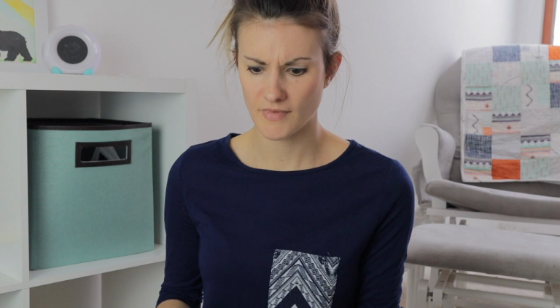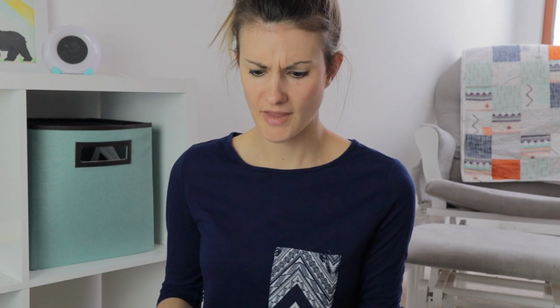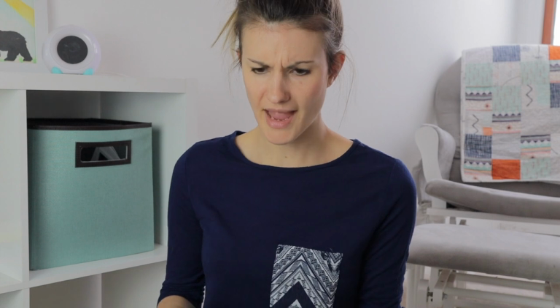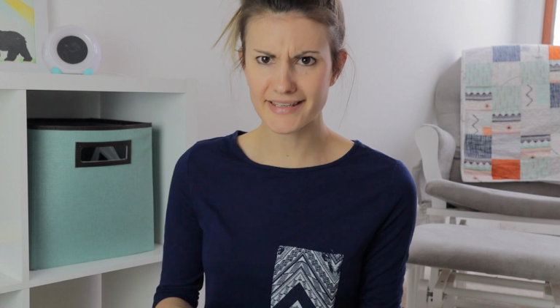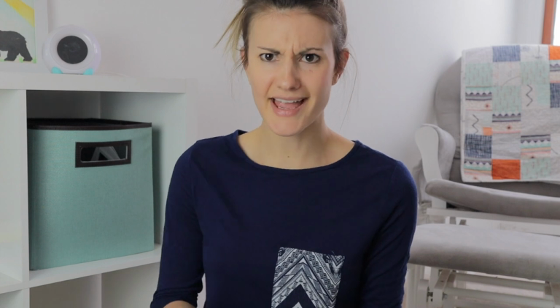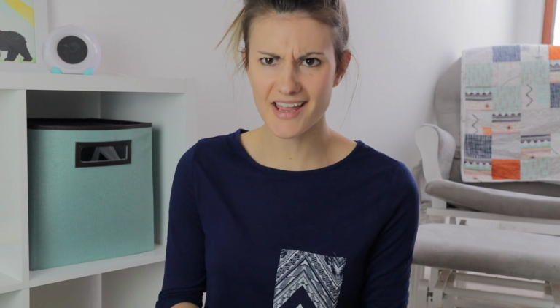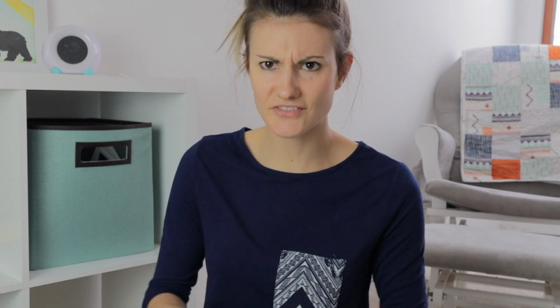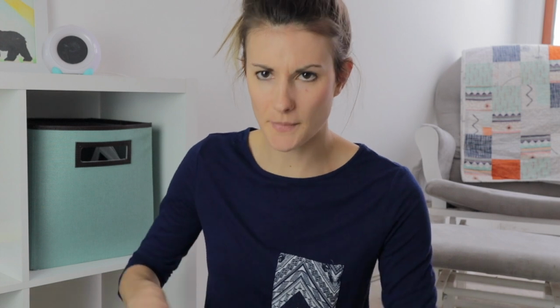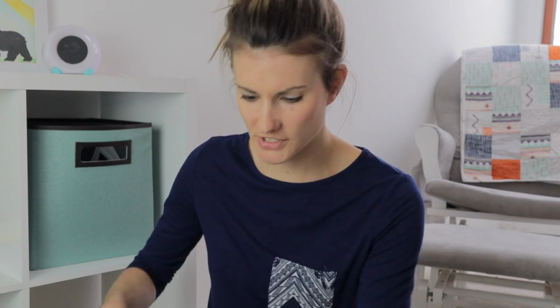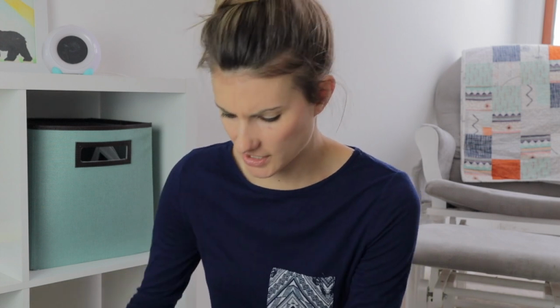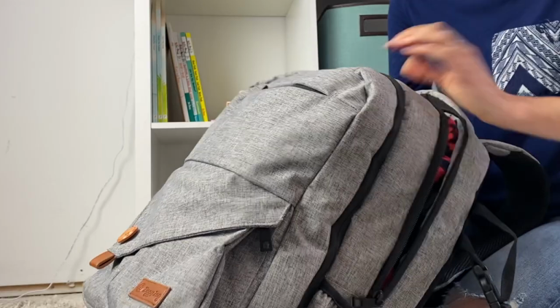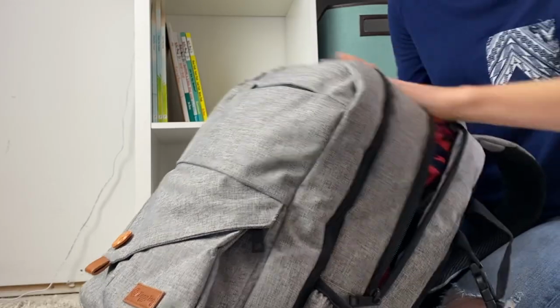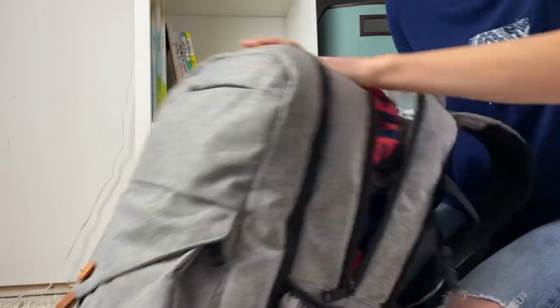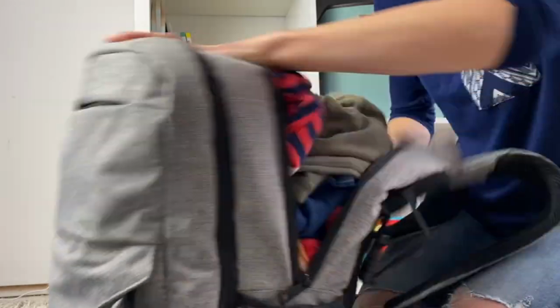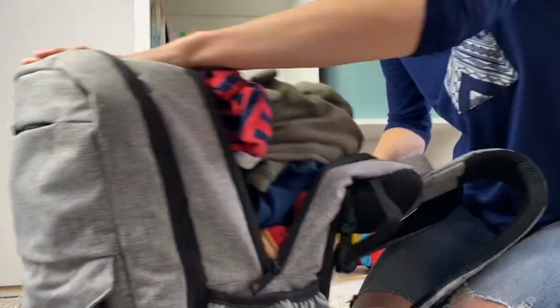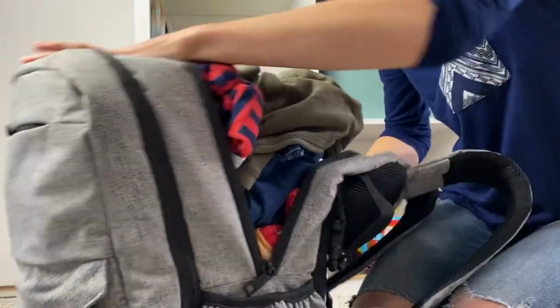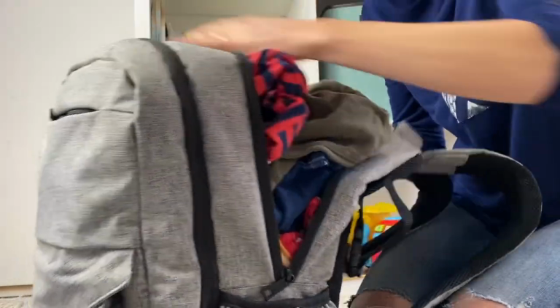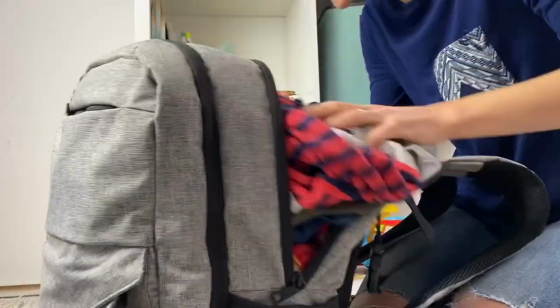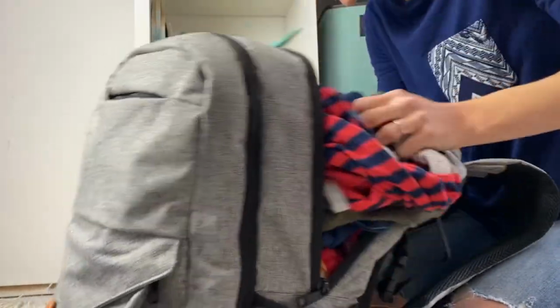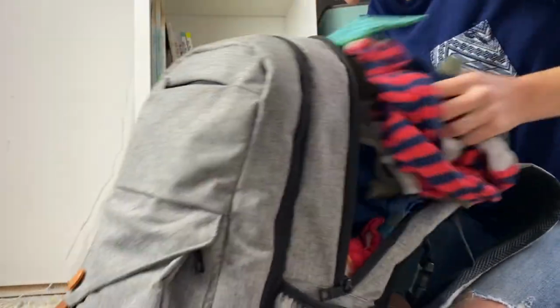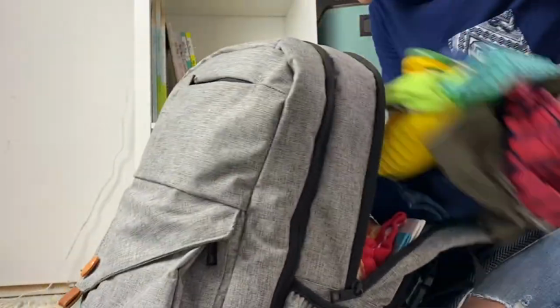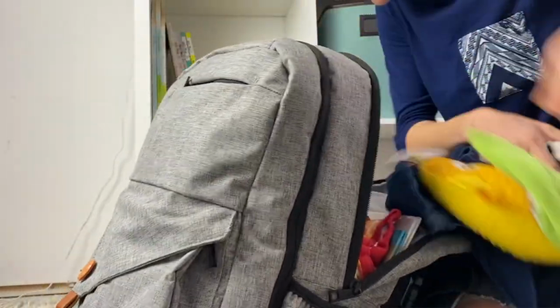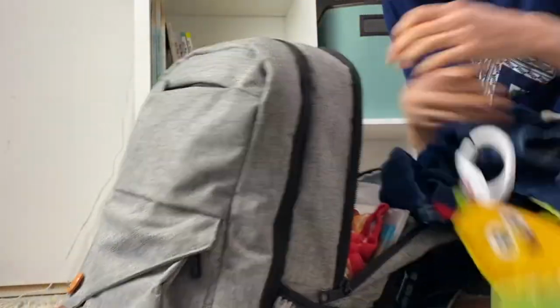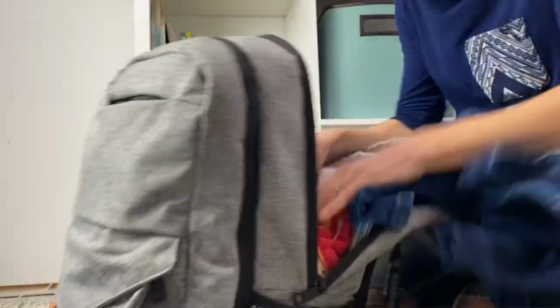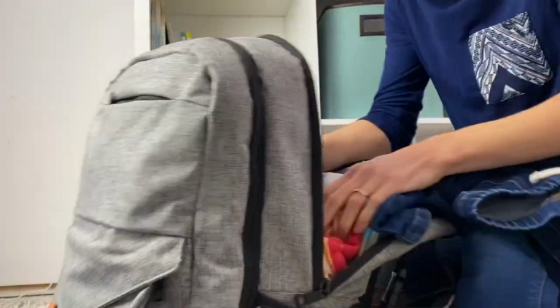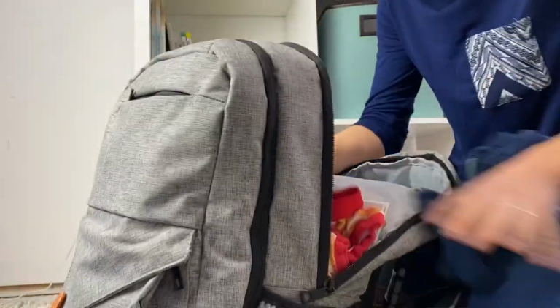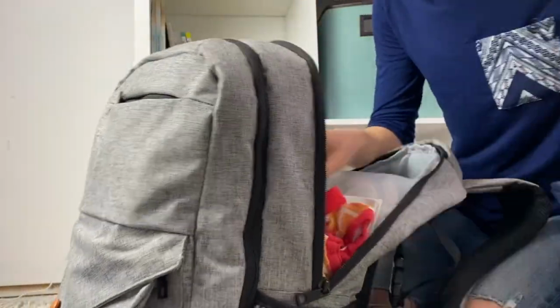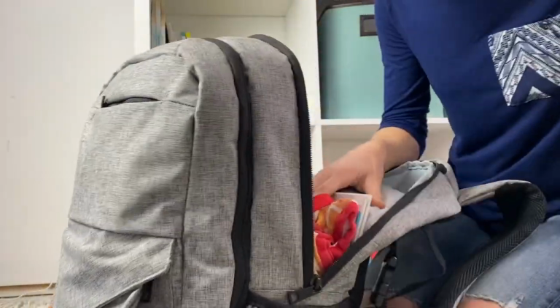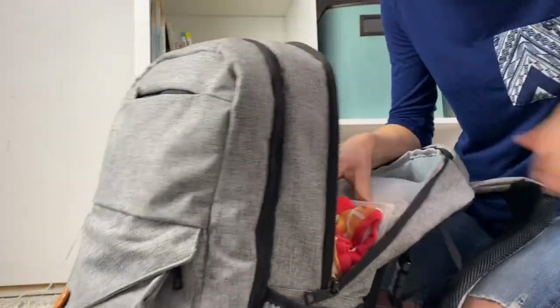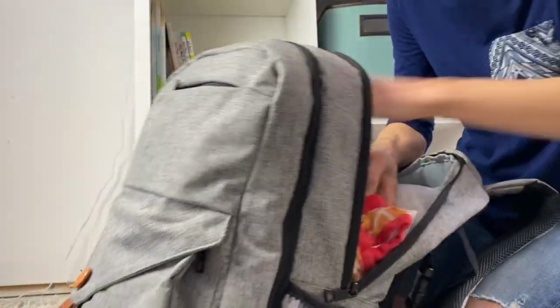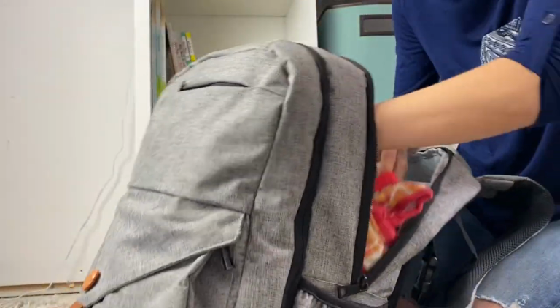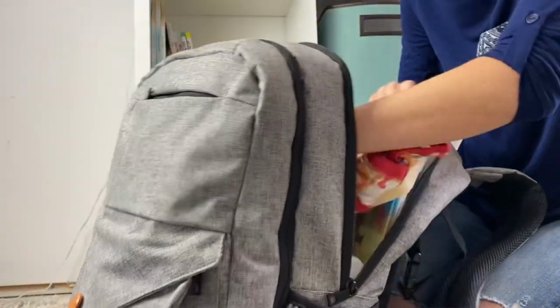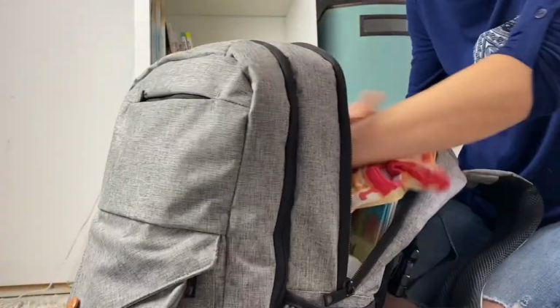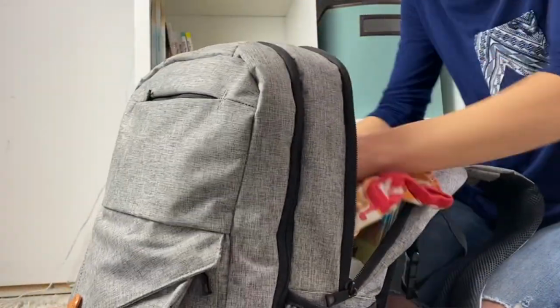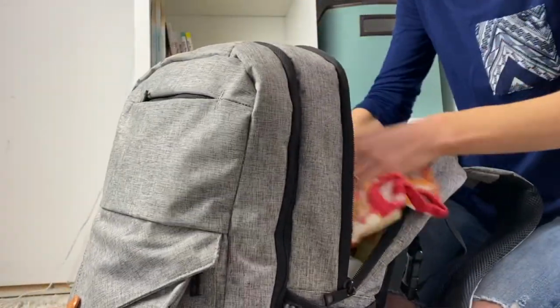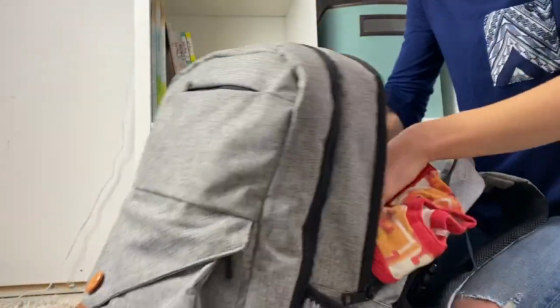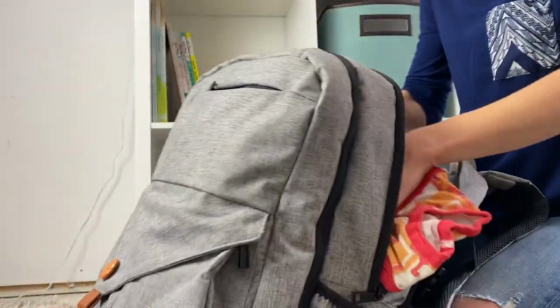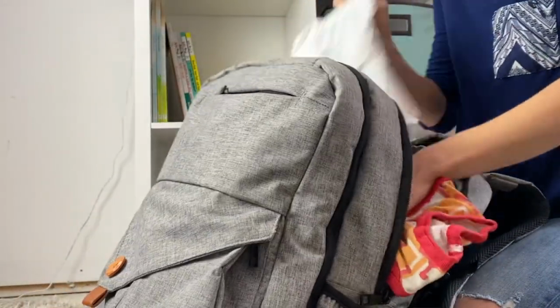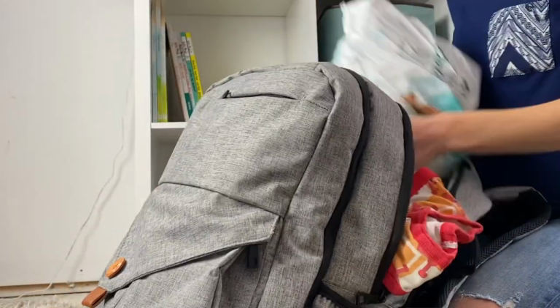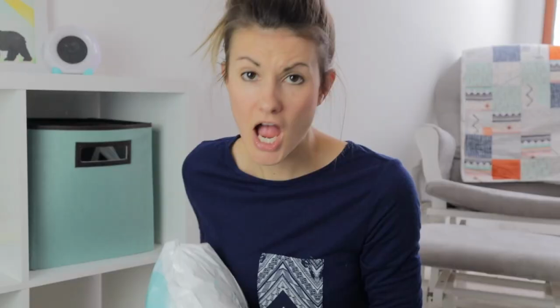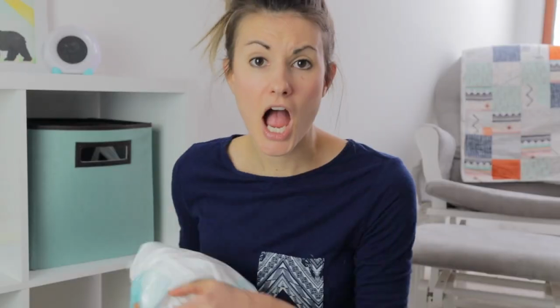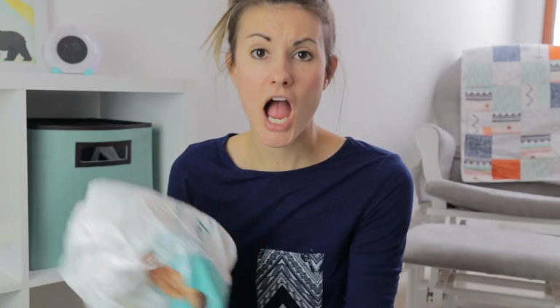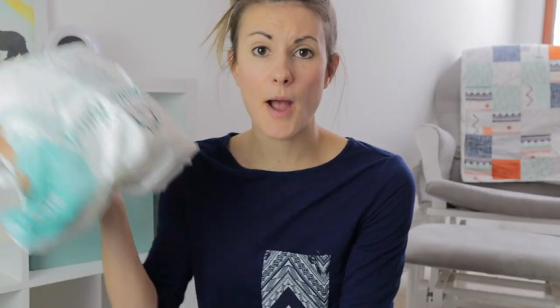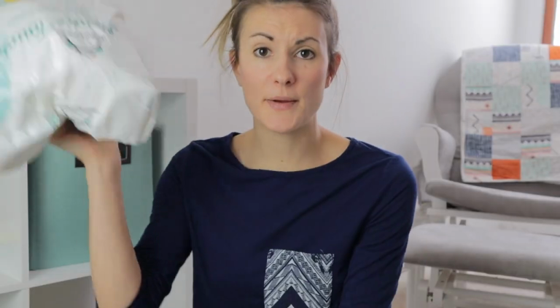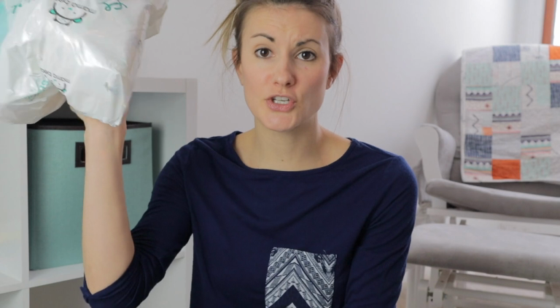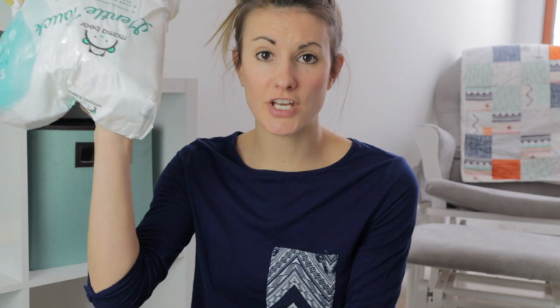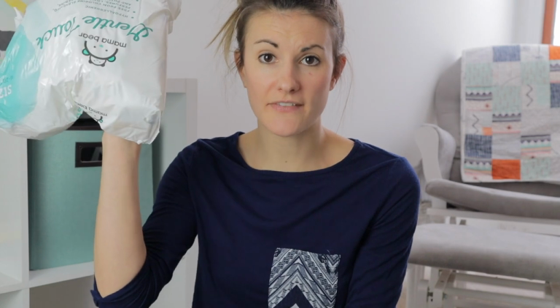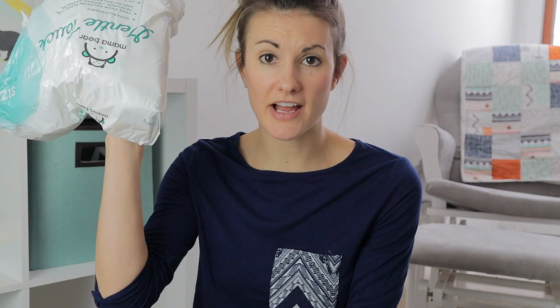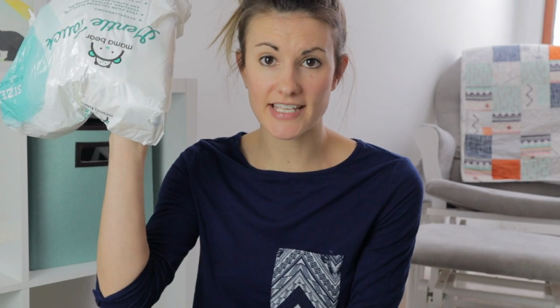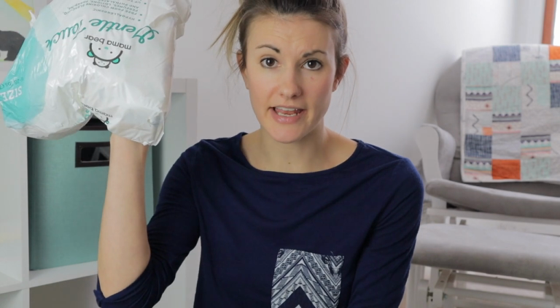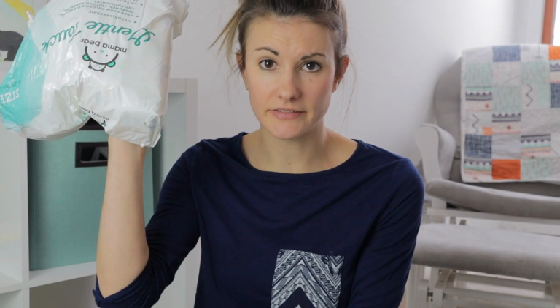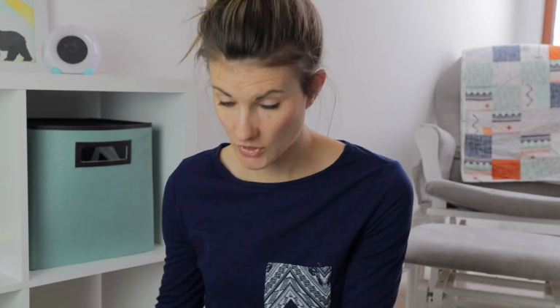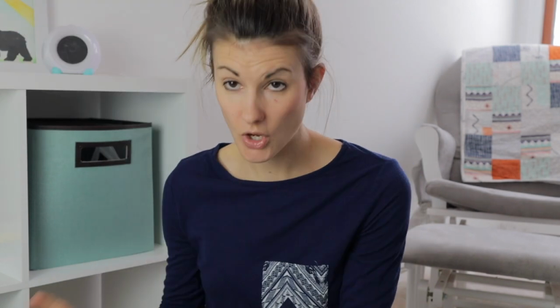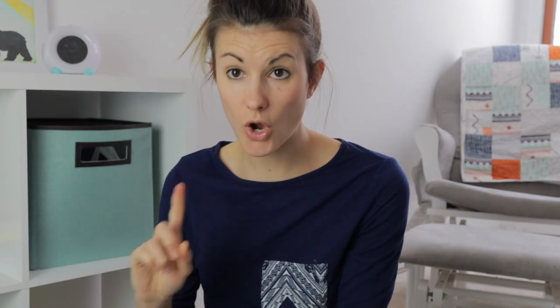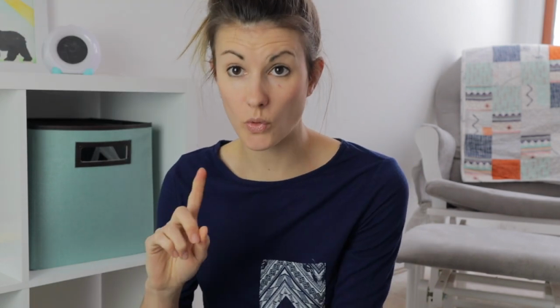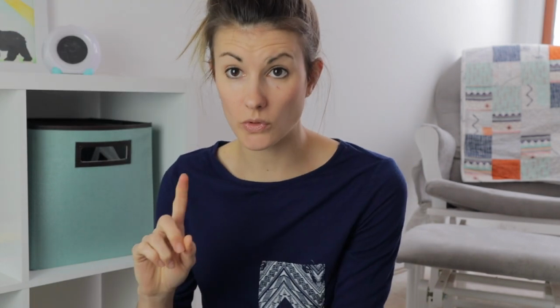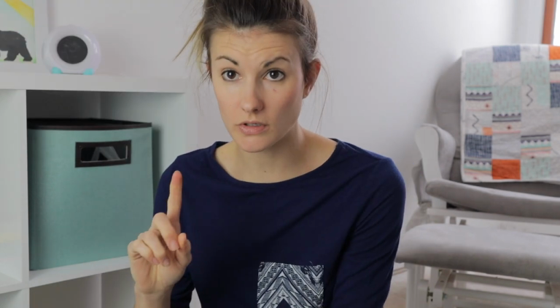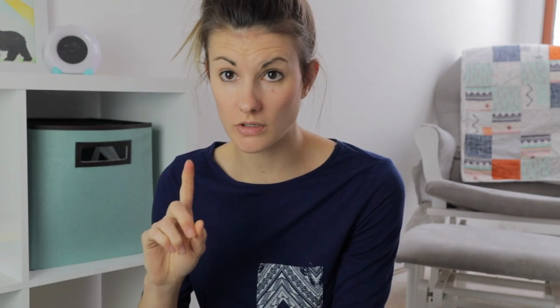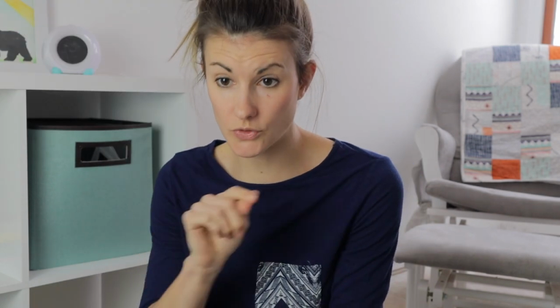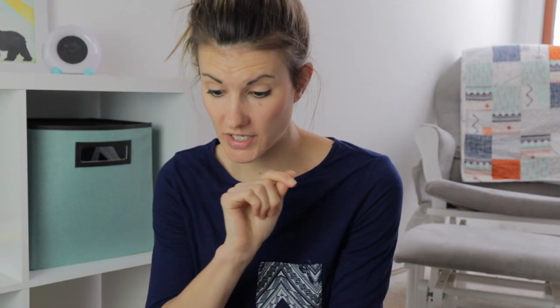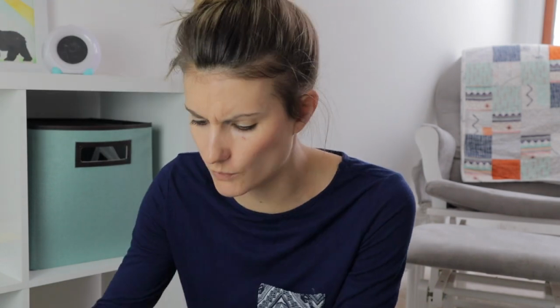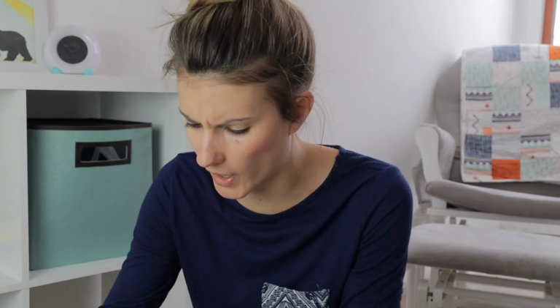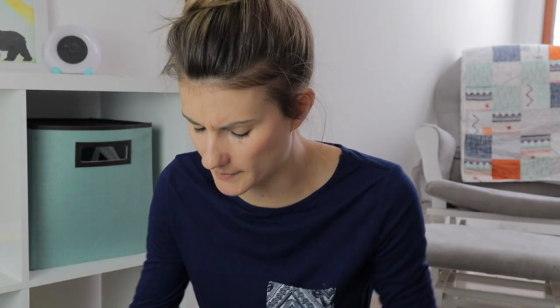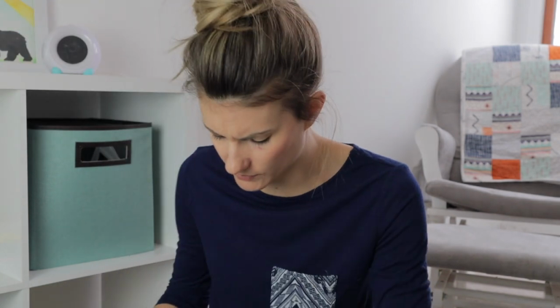Heck yeah, I have diapers in here. Just one second, let me get those for you. How many do you need? I've got ten. Oh, you need wipes.